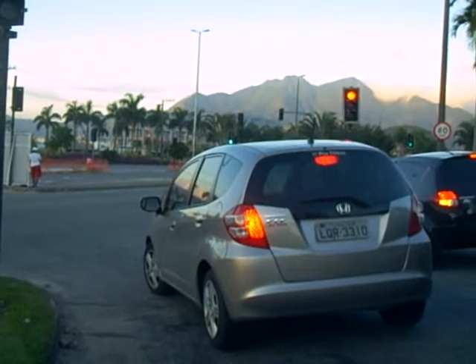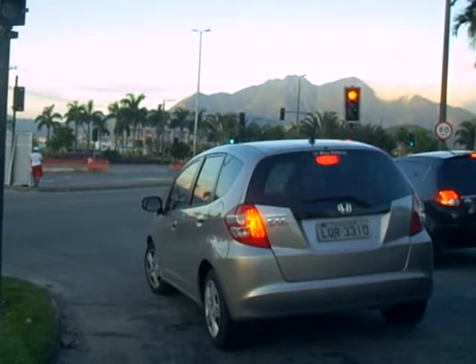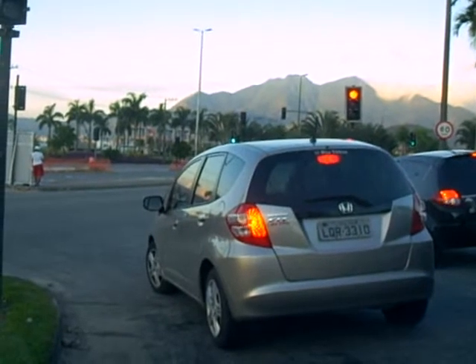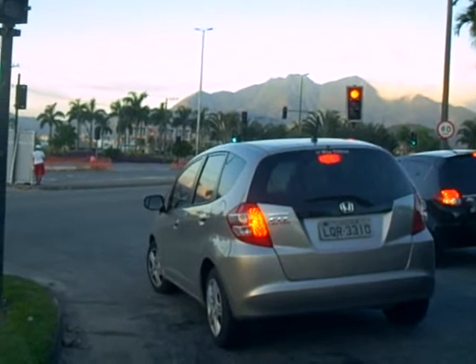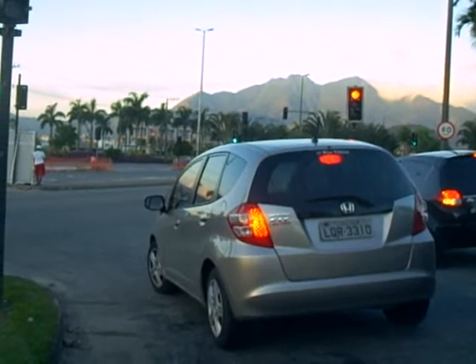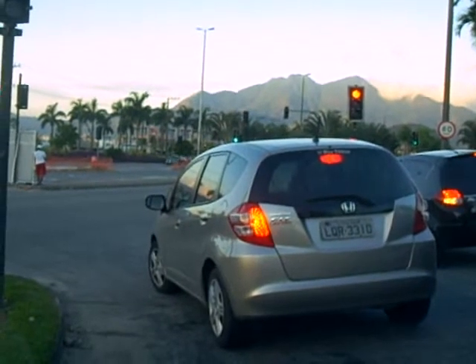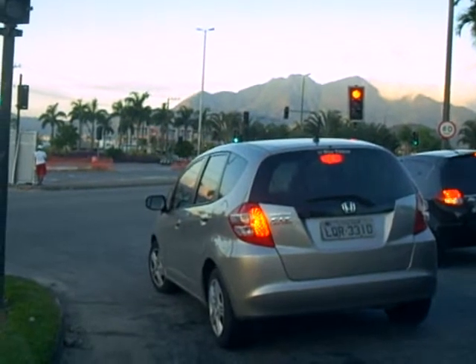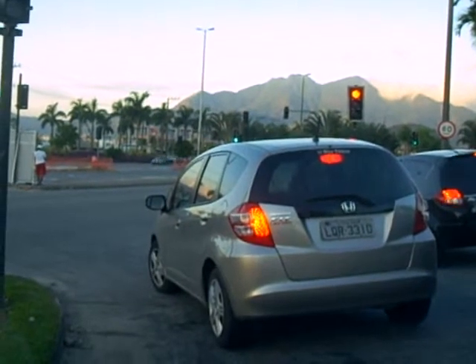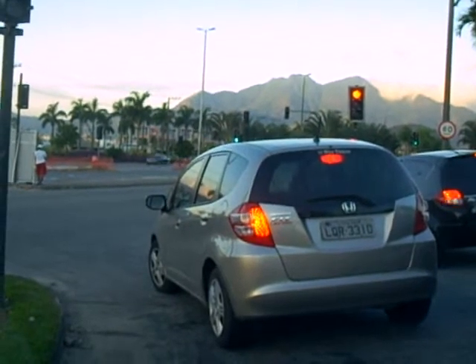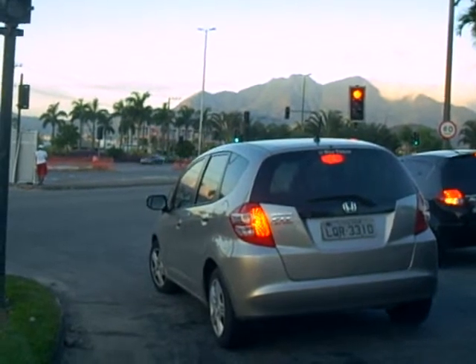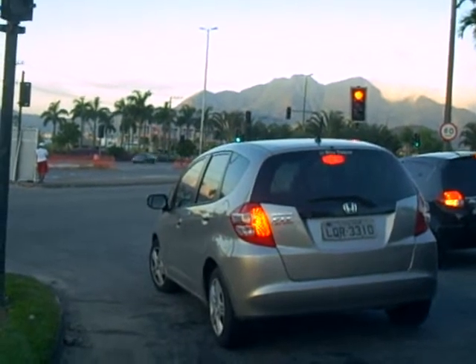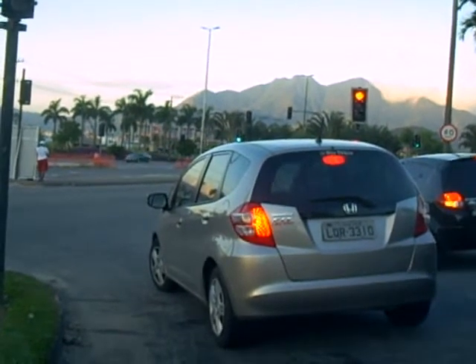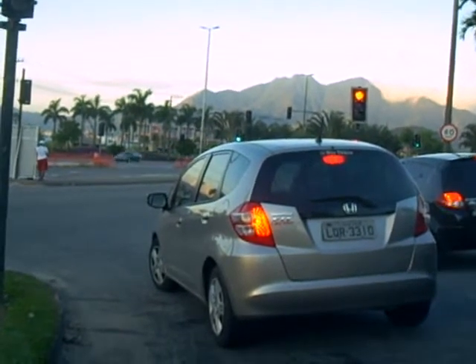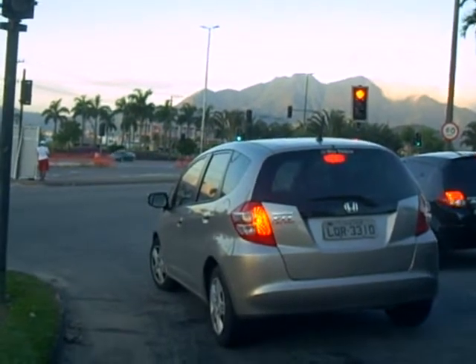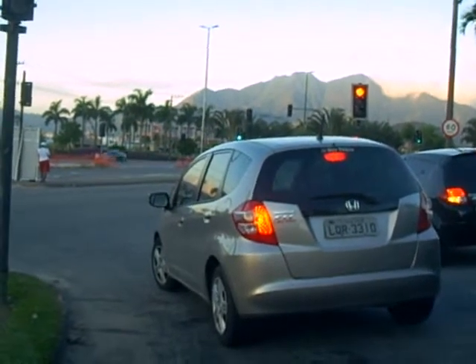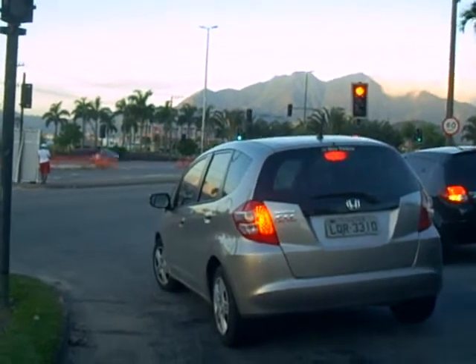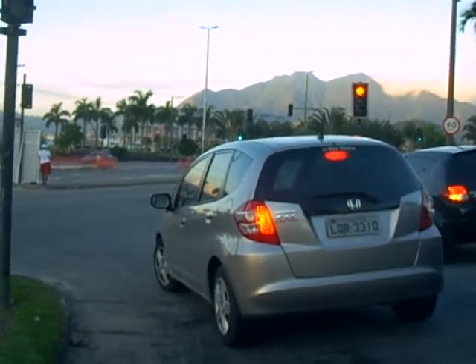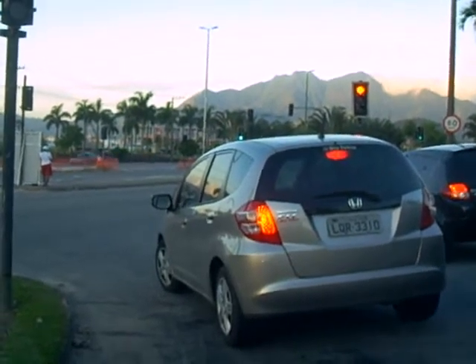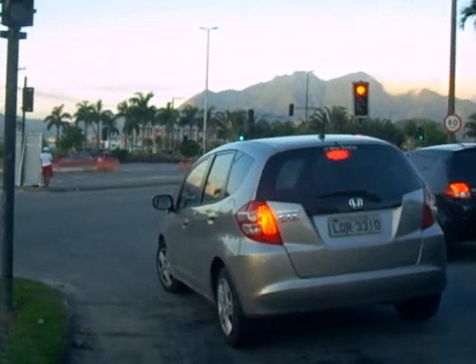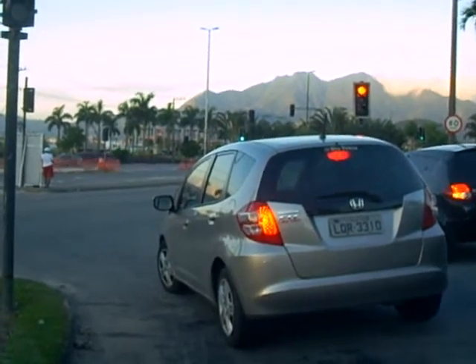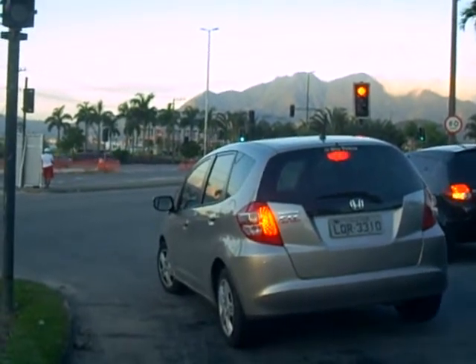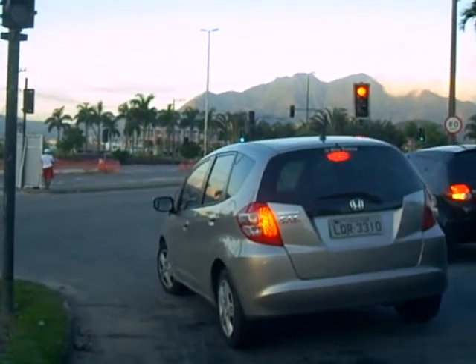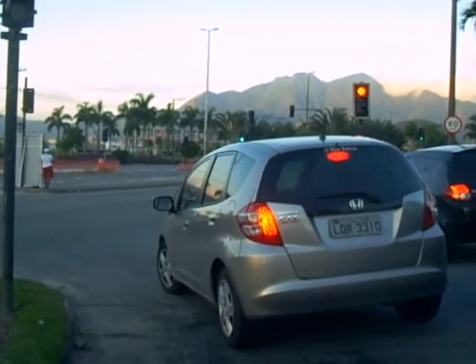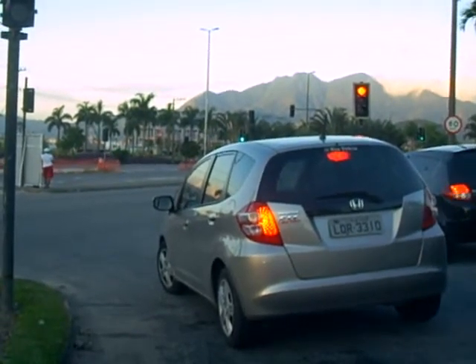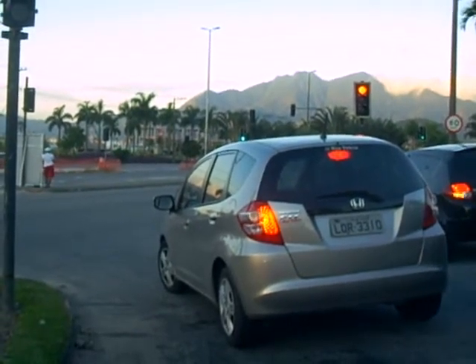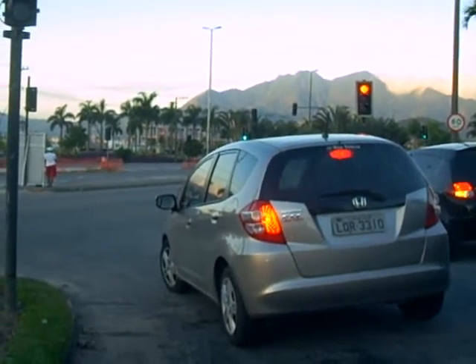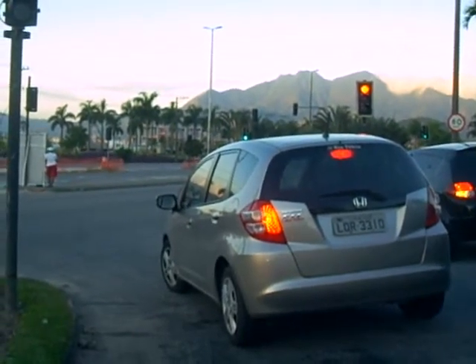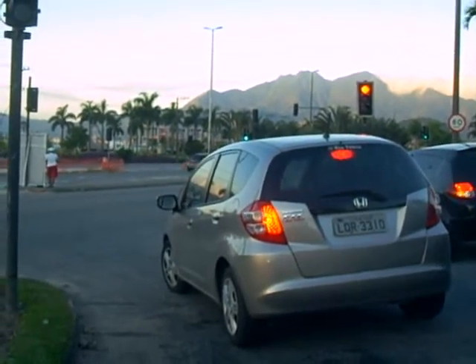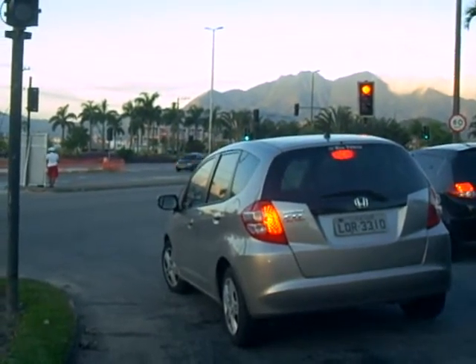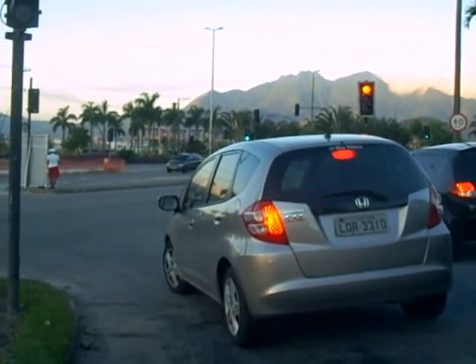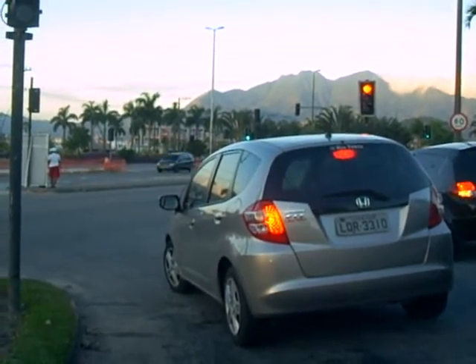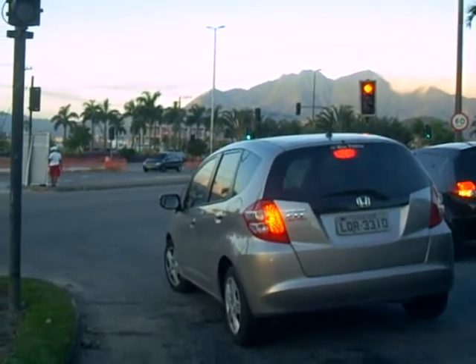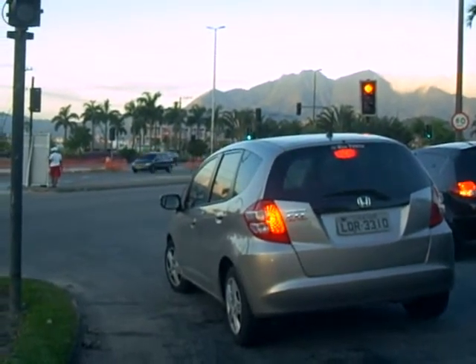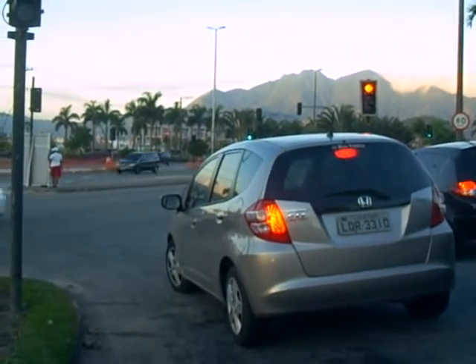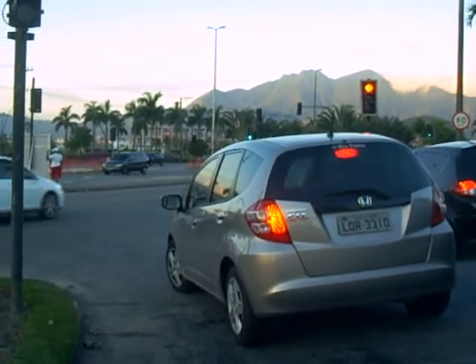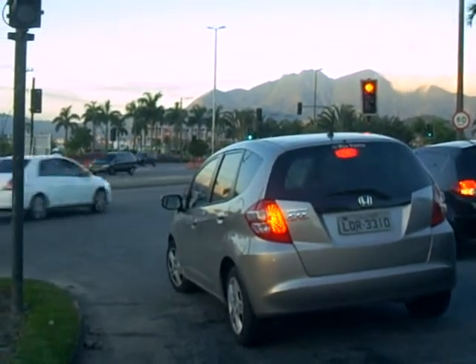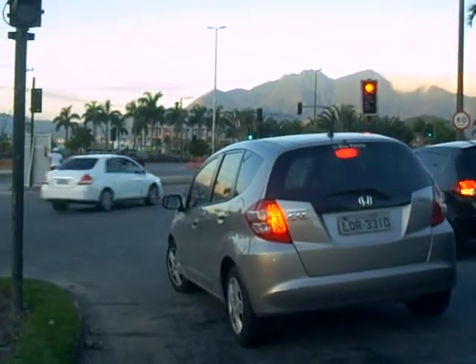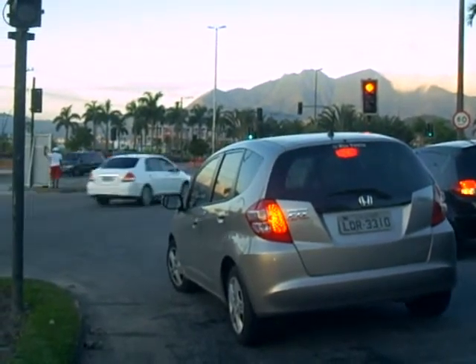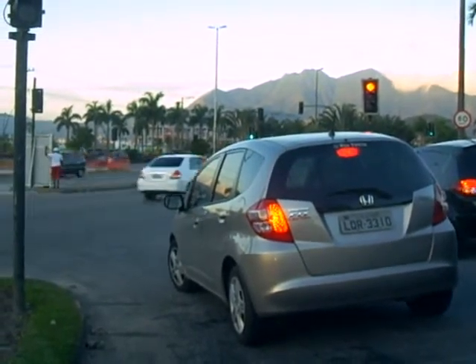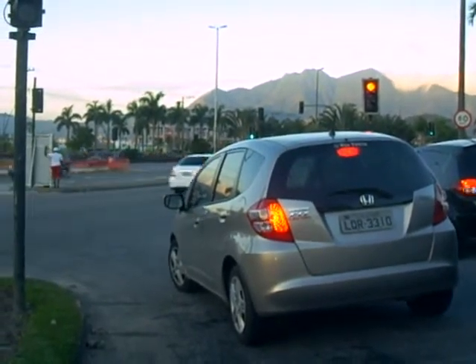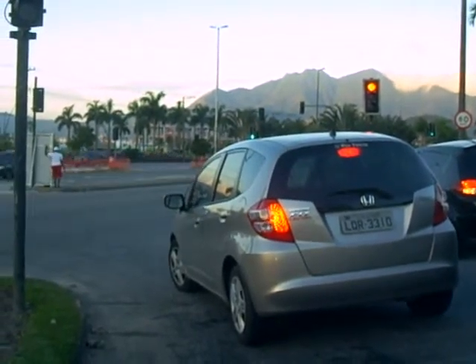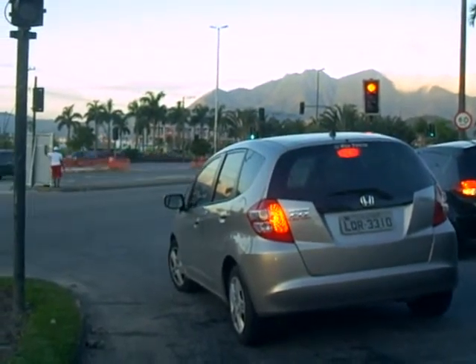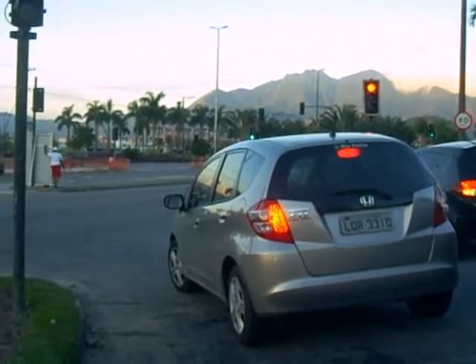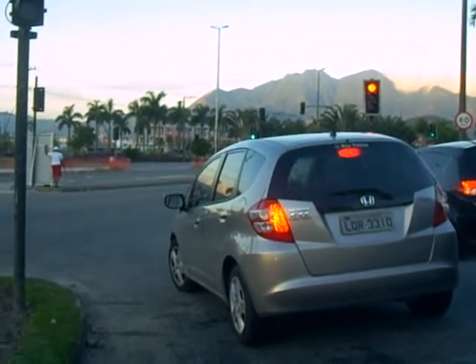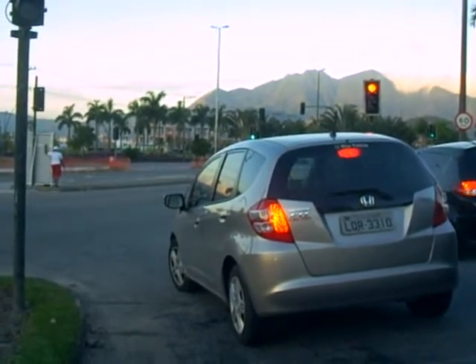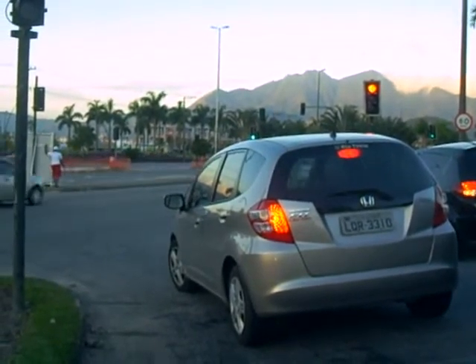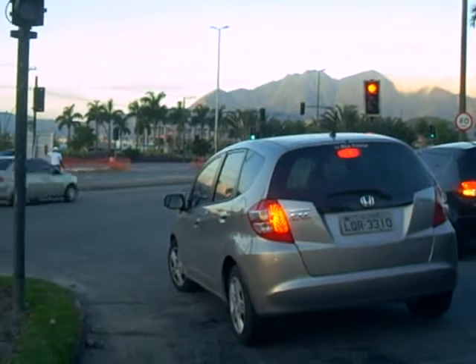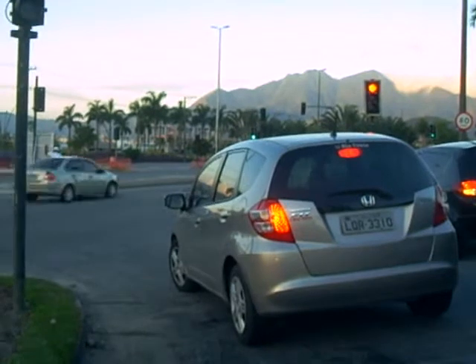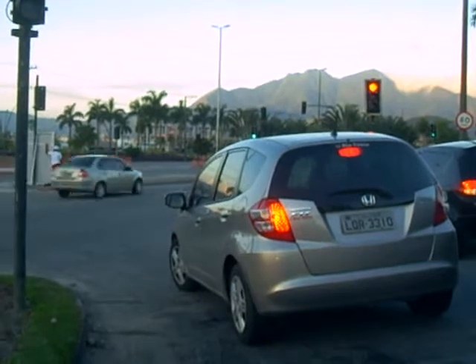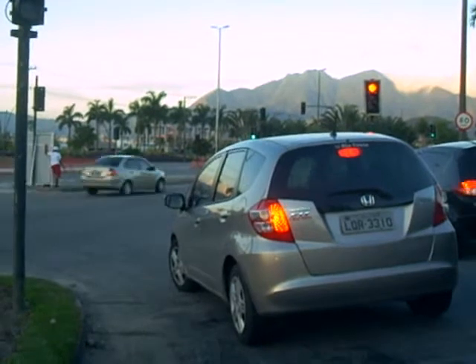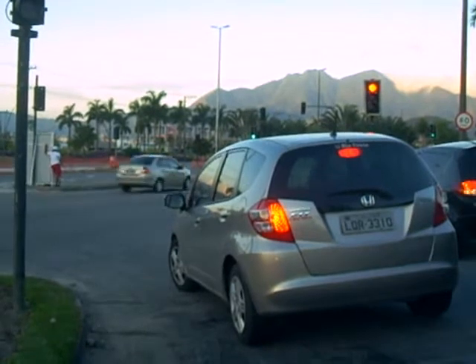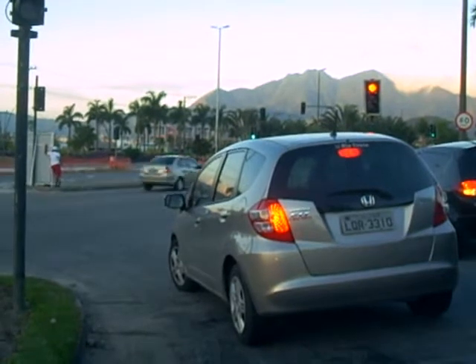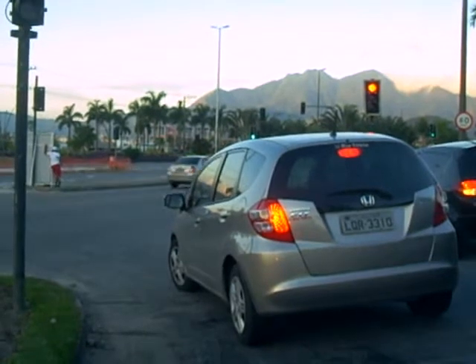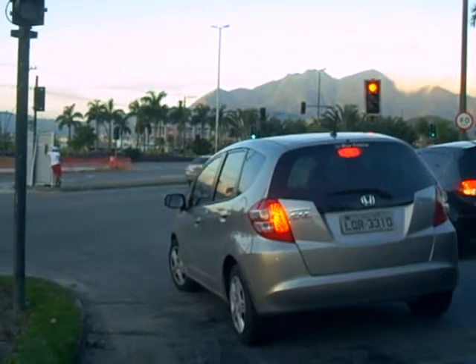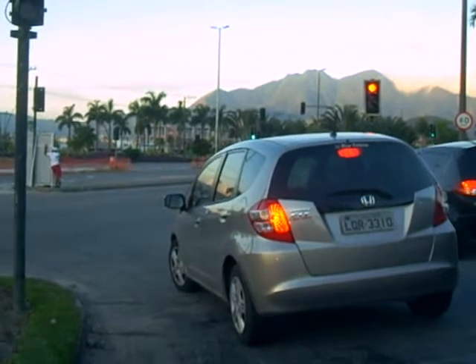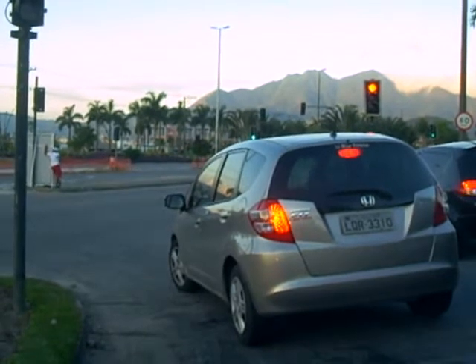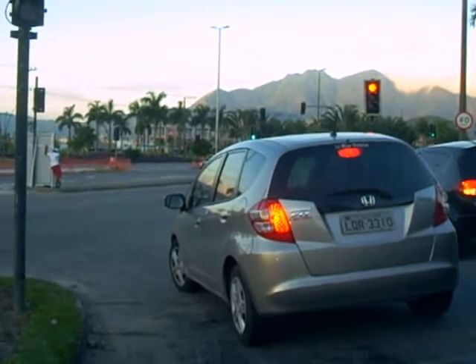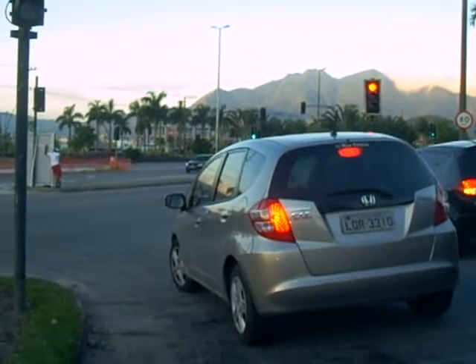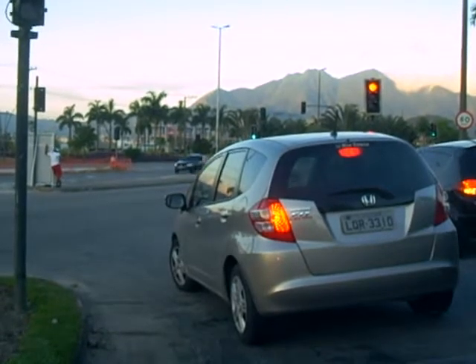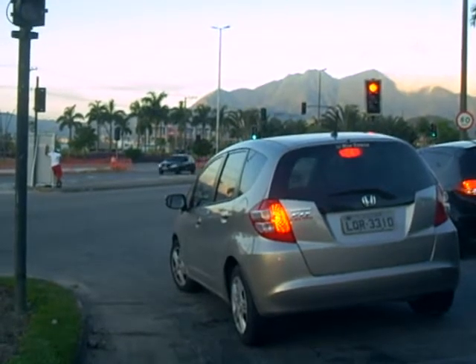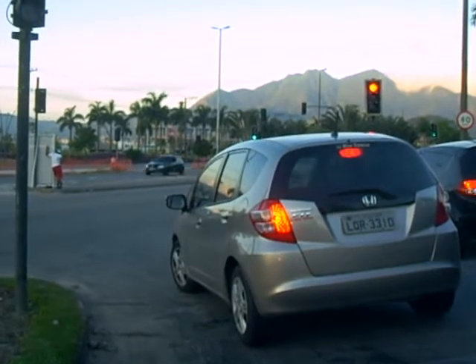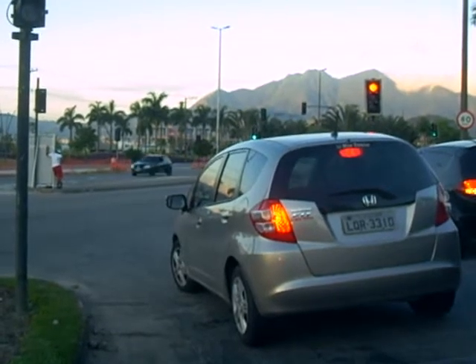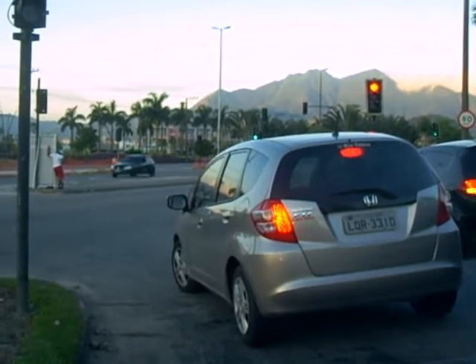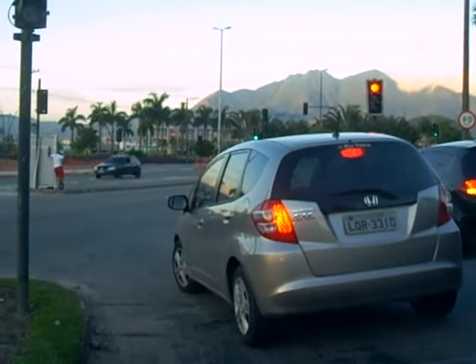By the way, it's 10 past 5 PM, May 5th, 2012.